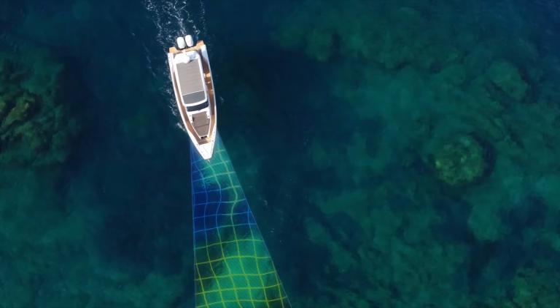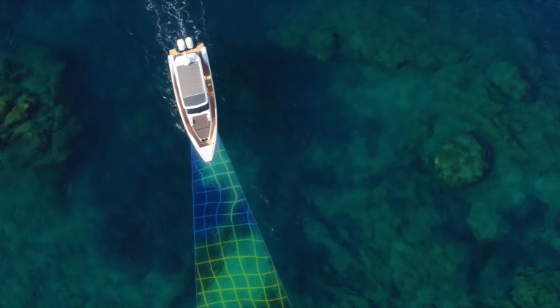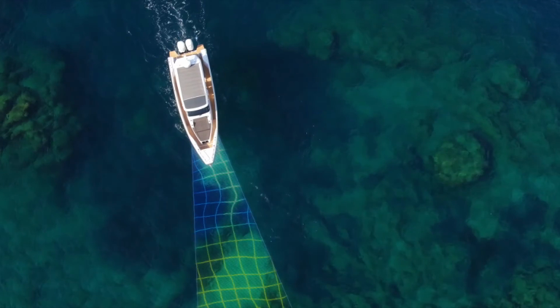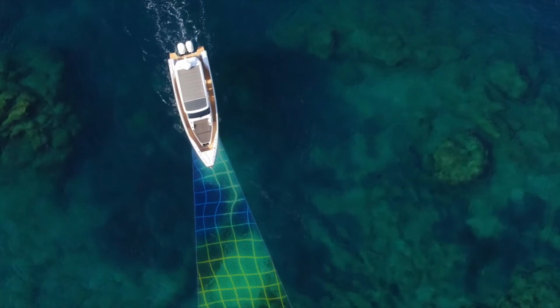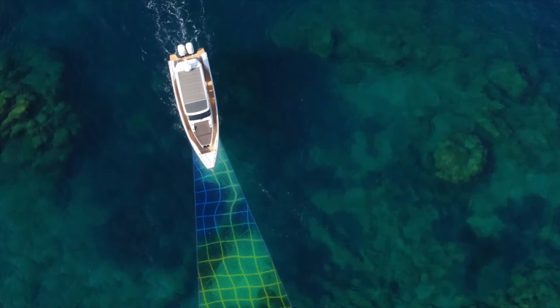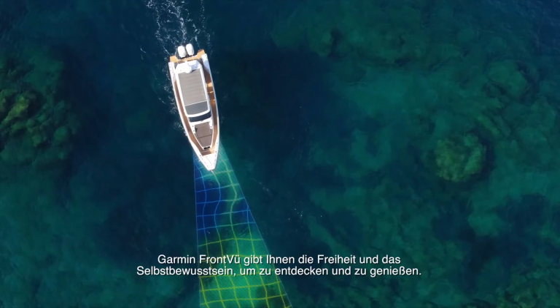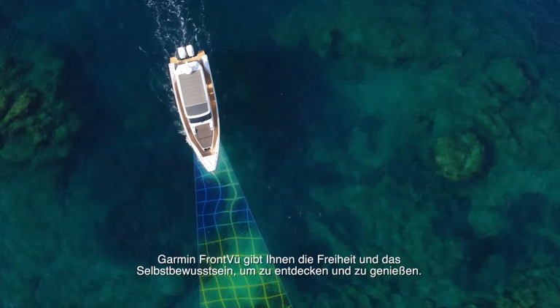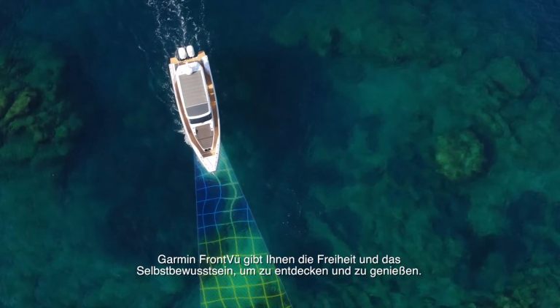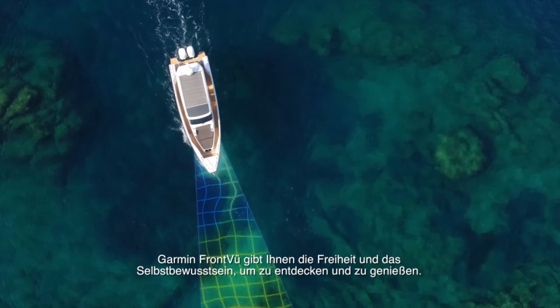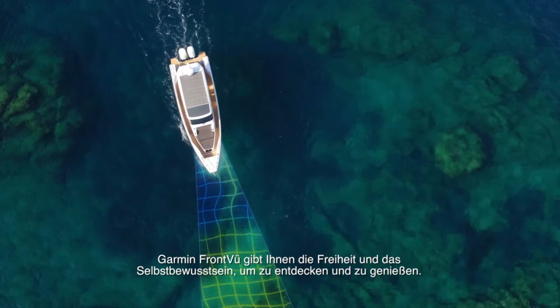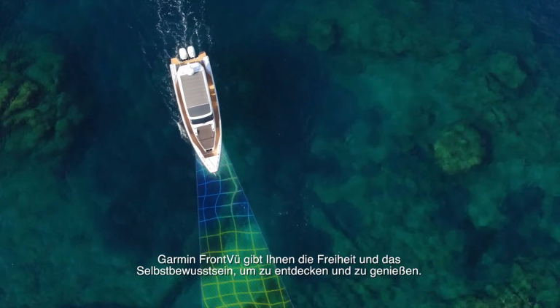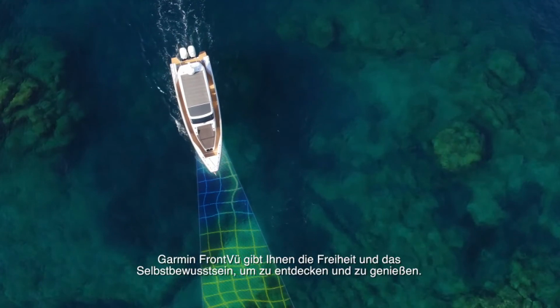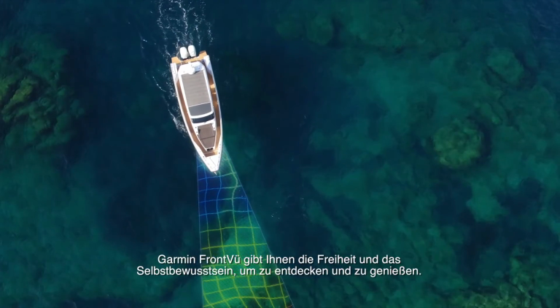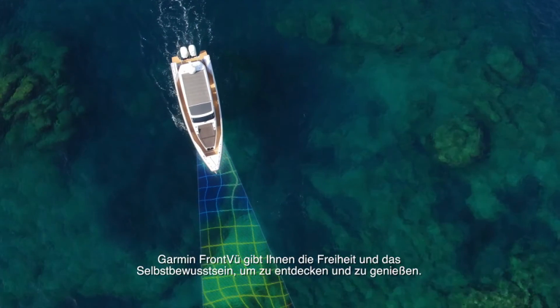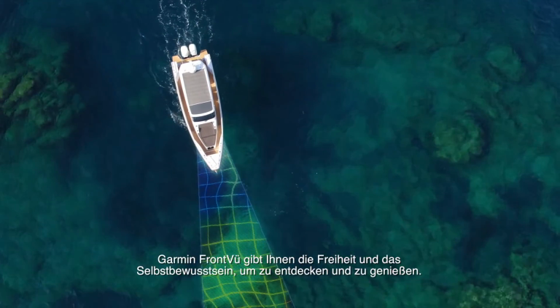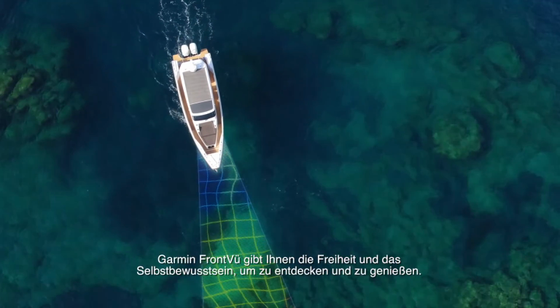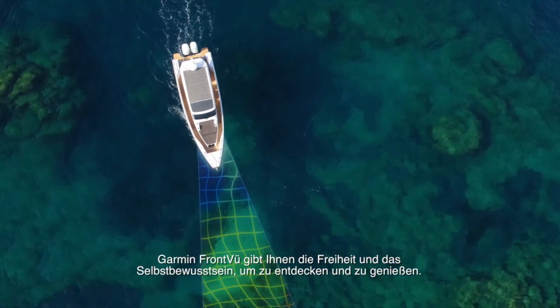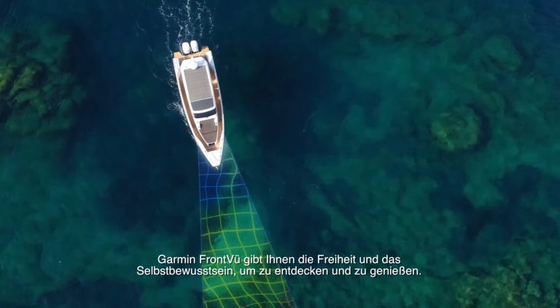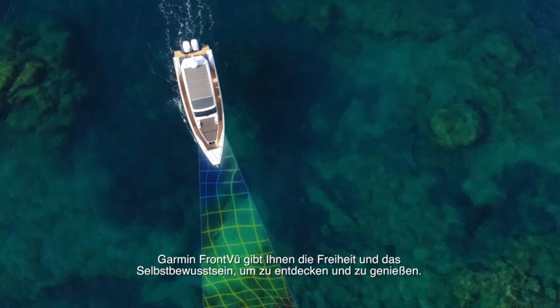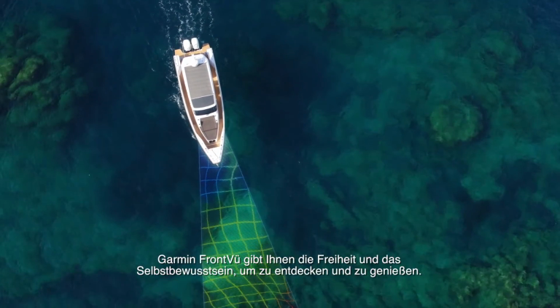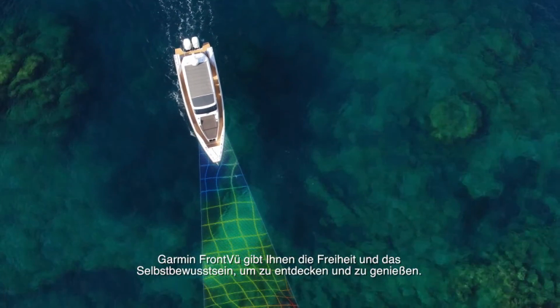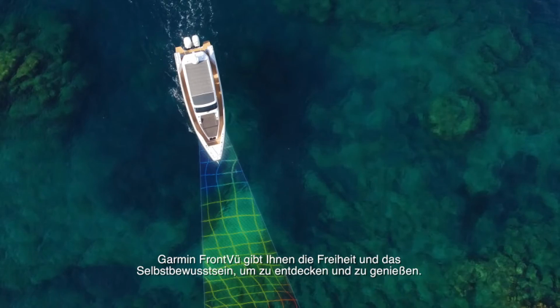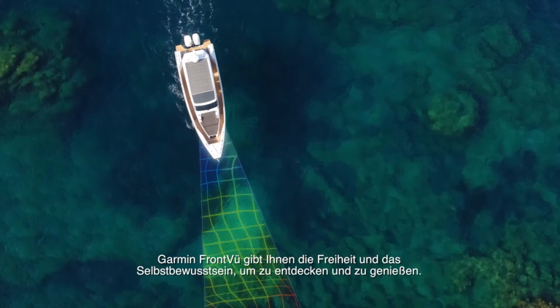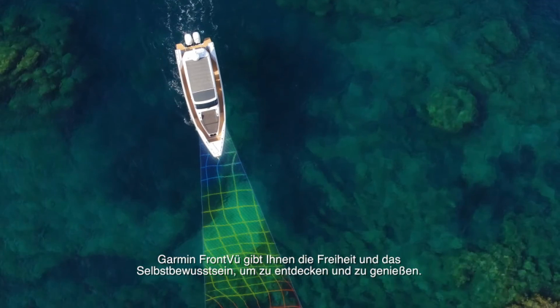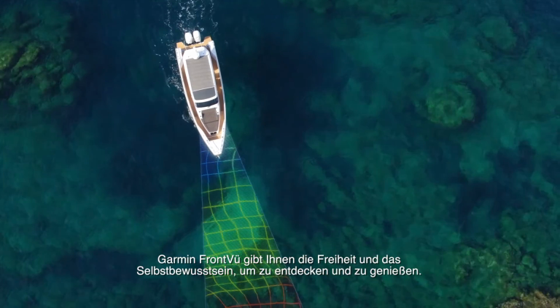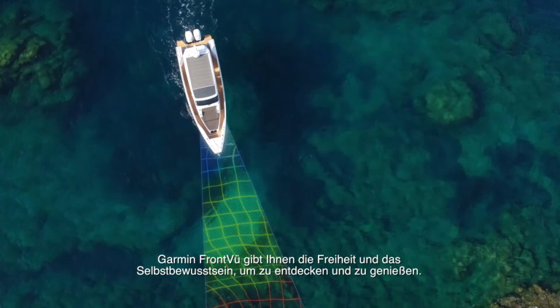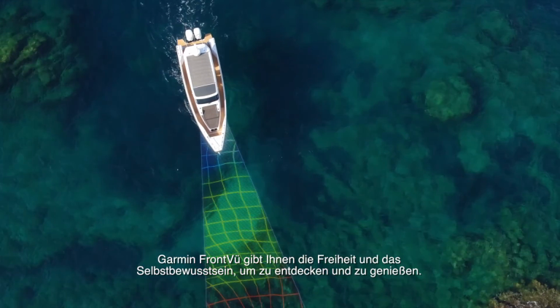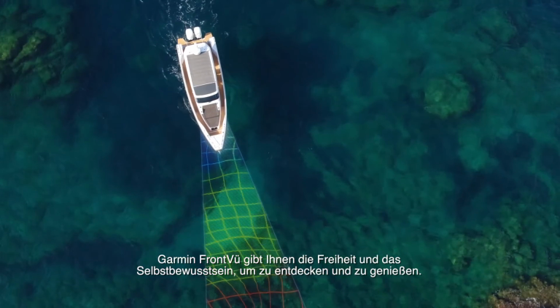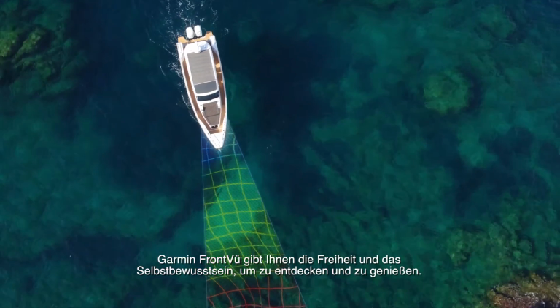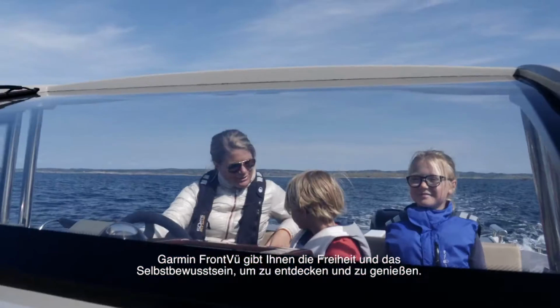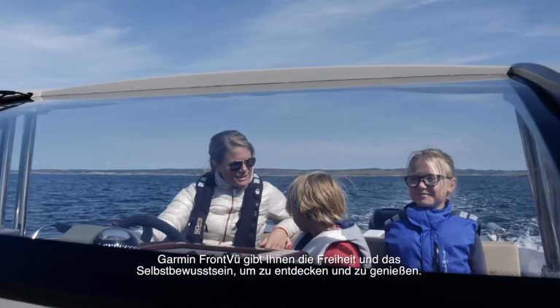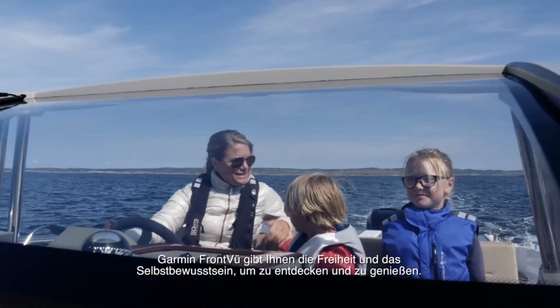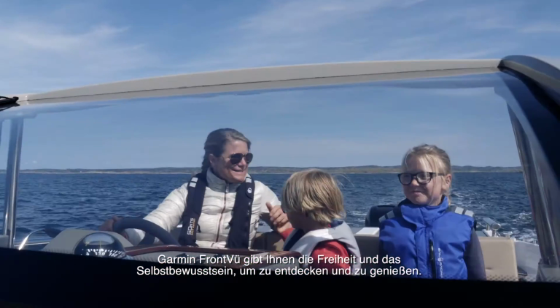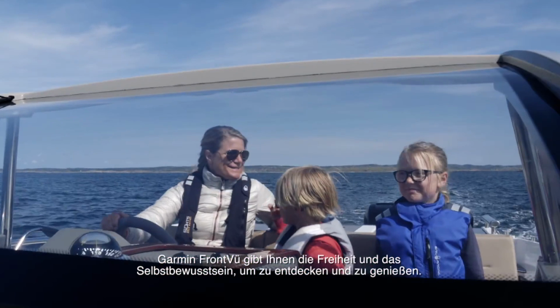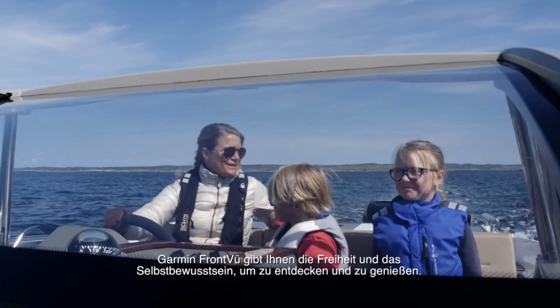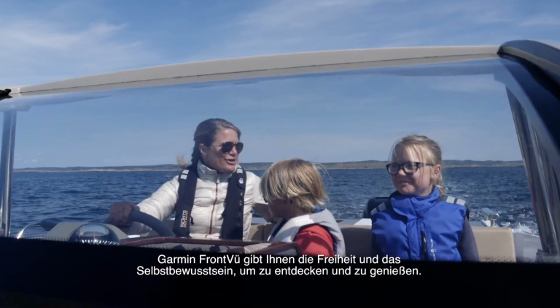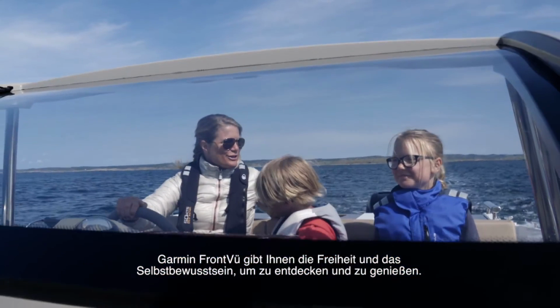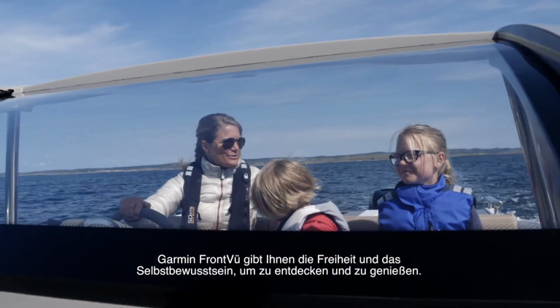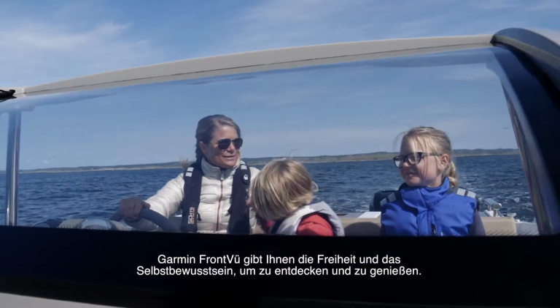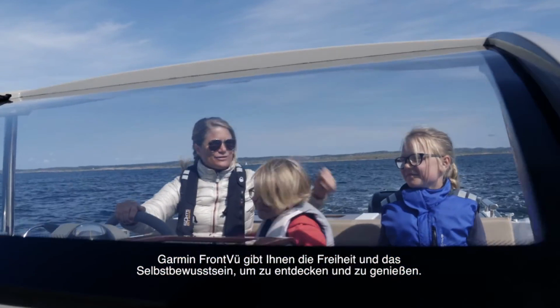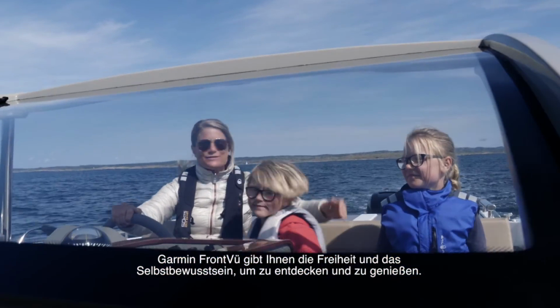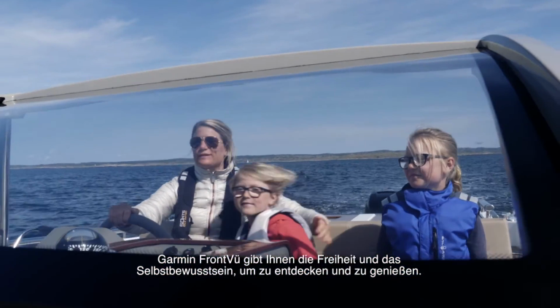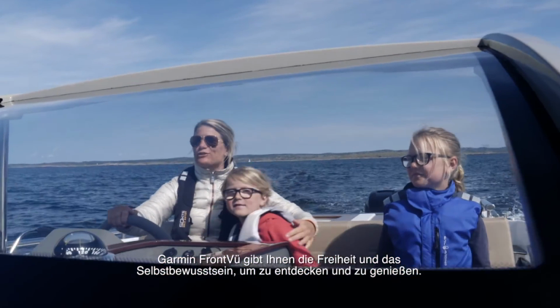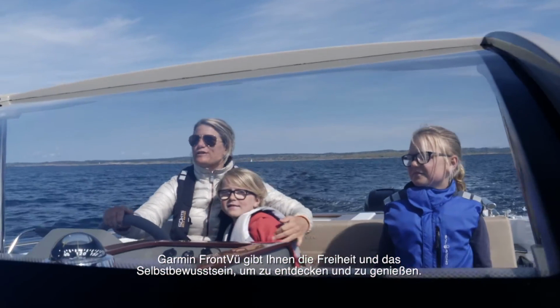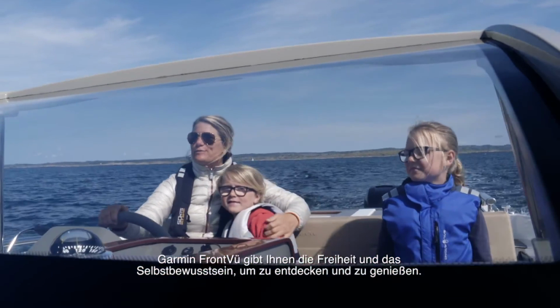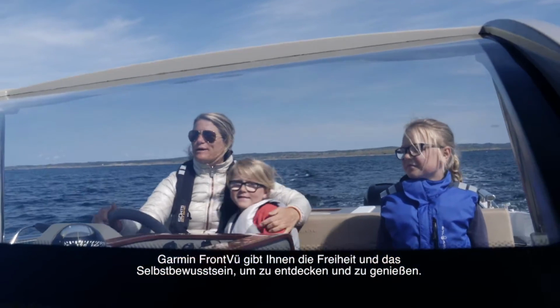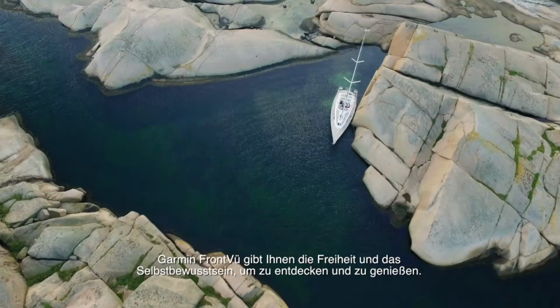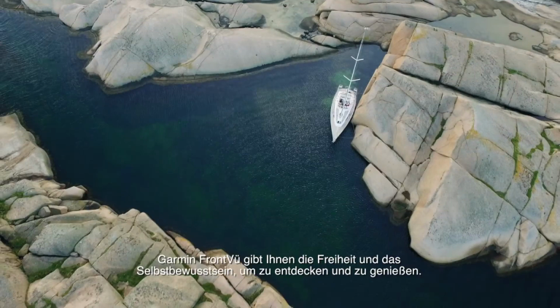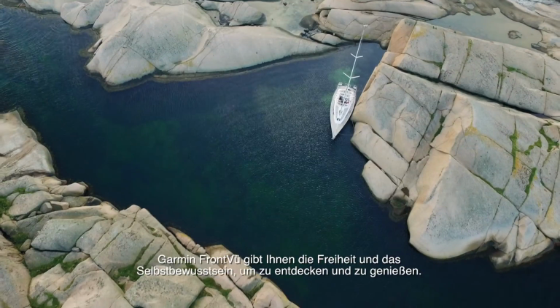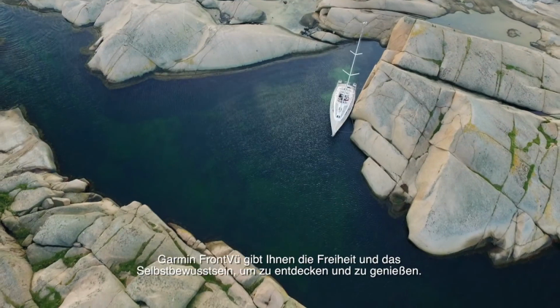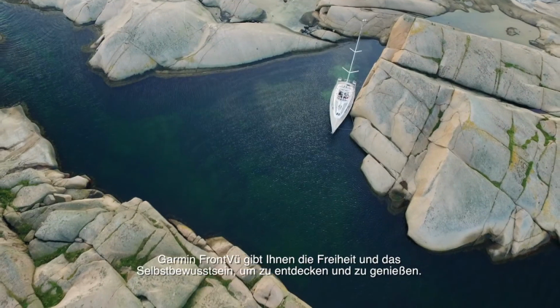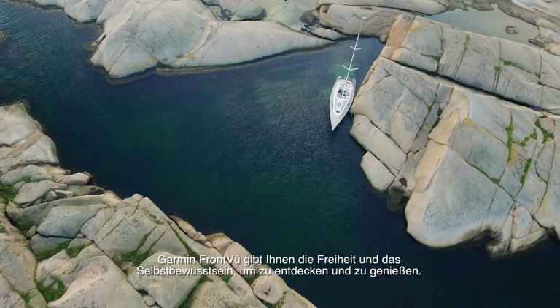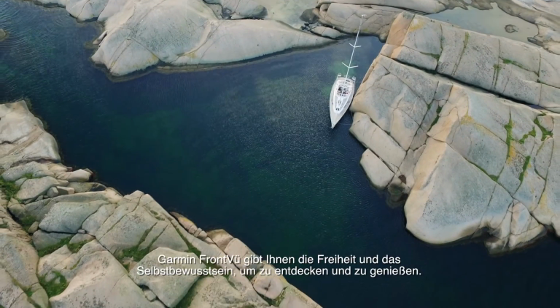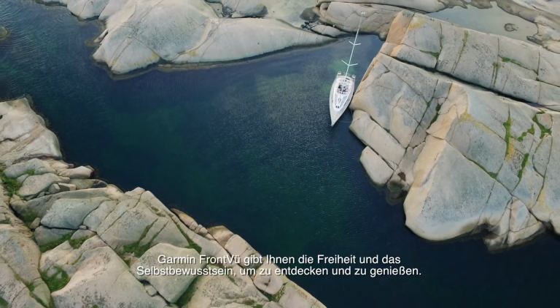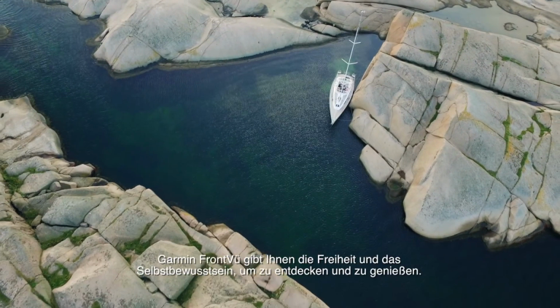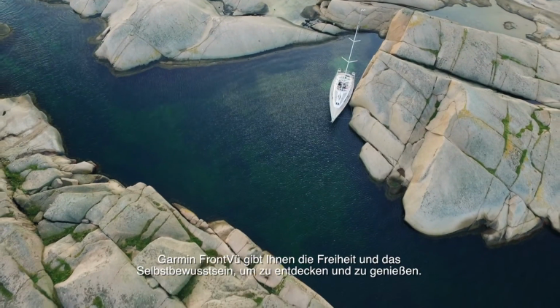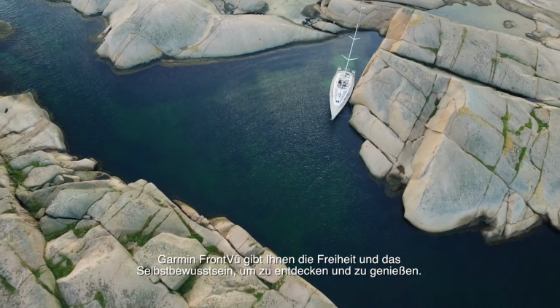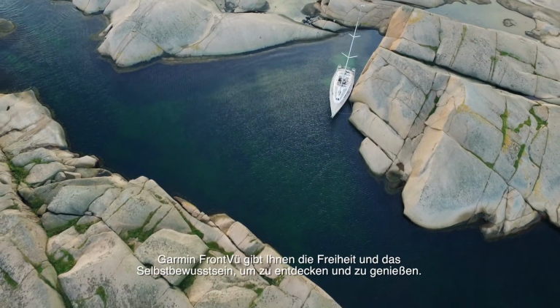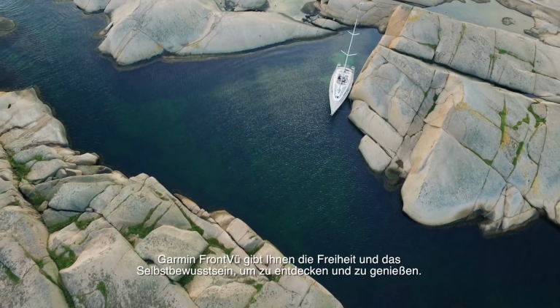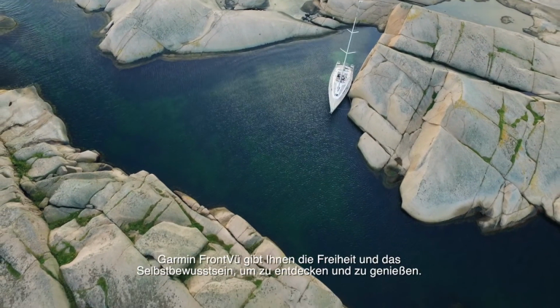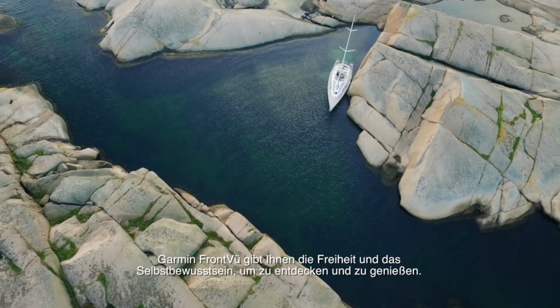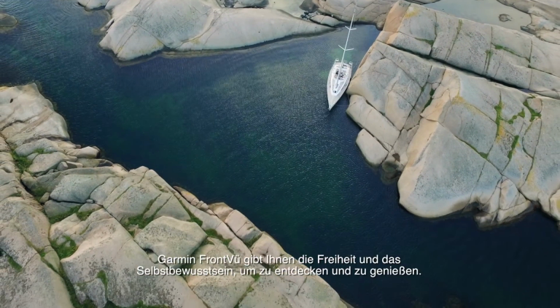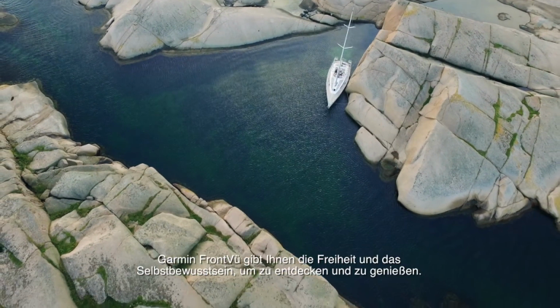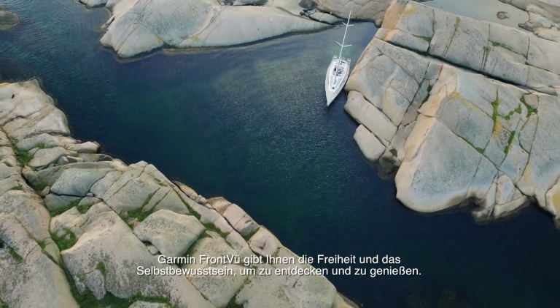With Garmin's Frontview, you're free to explore and enjoy your time on the water without any doubts.